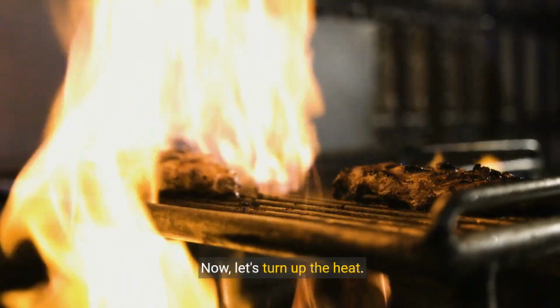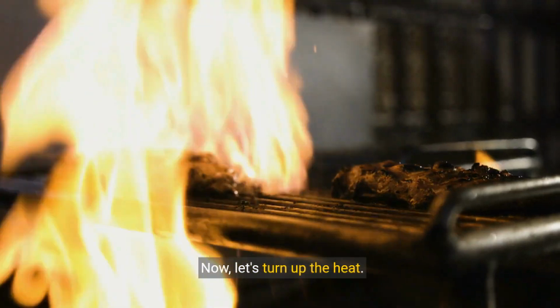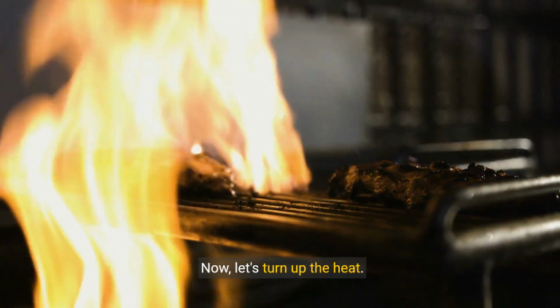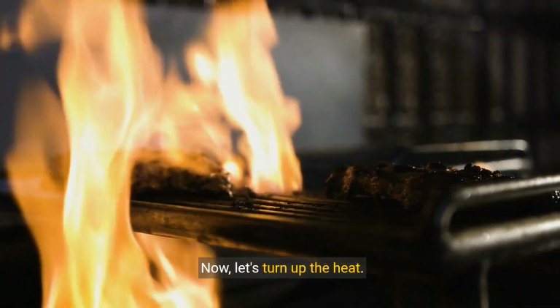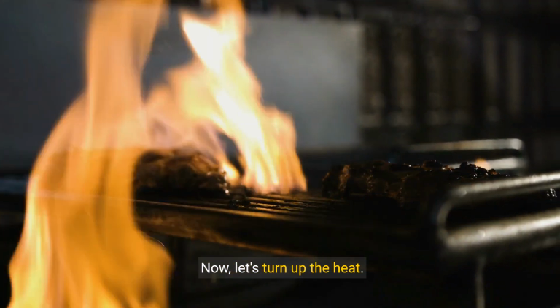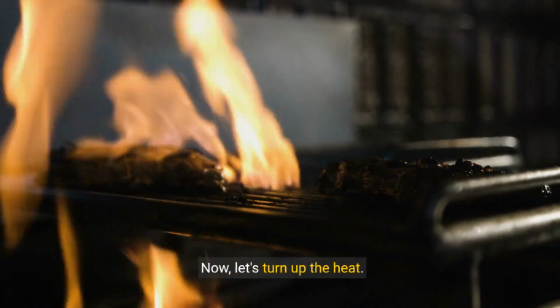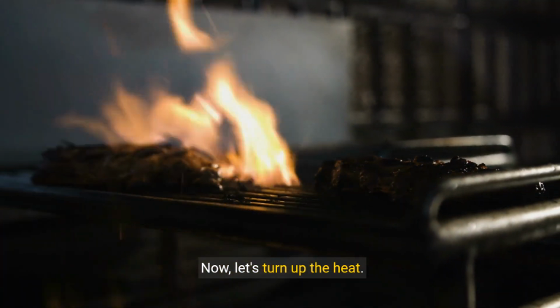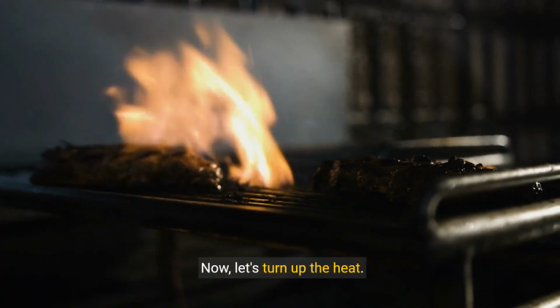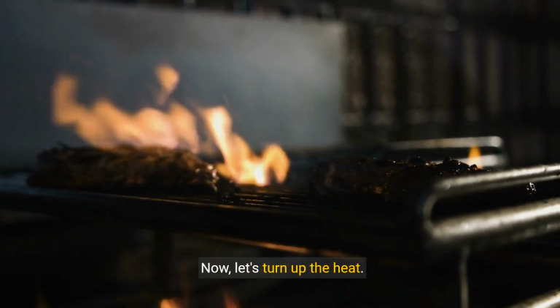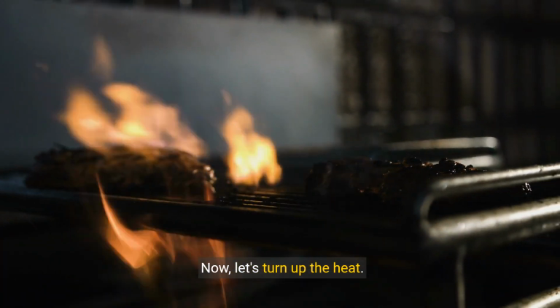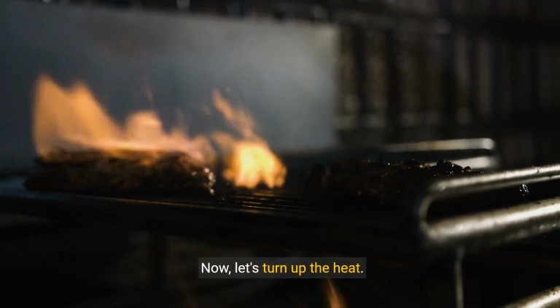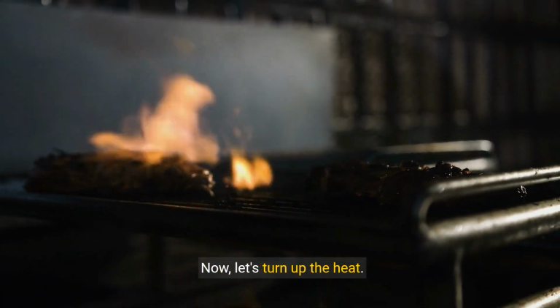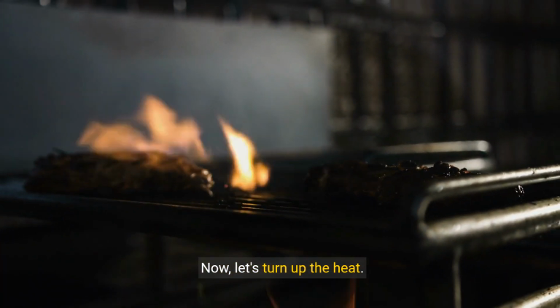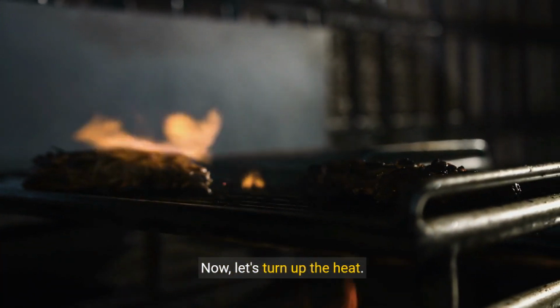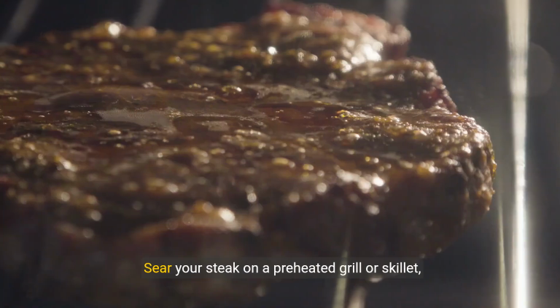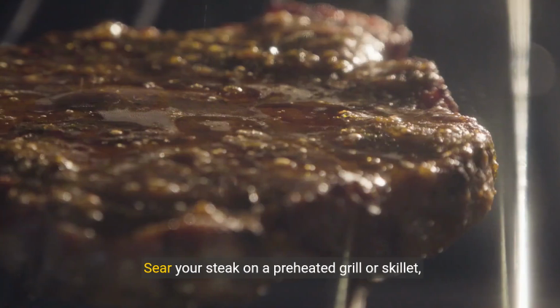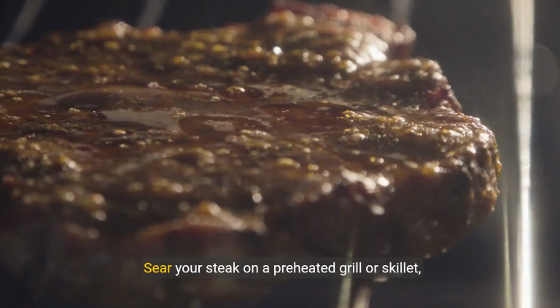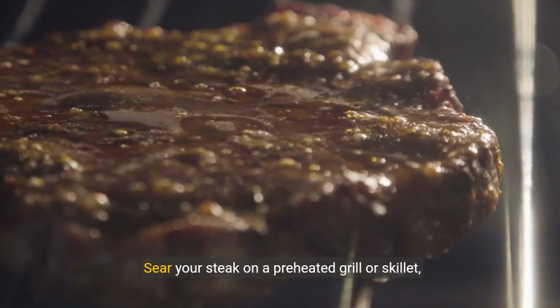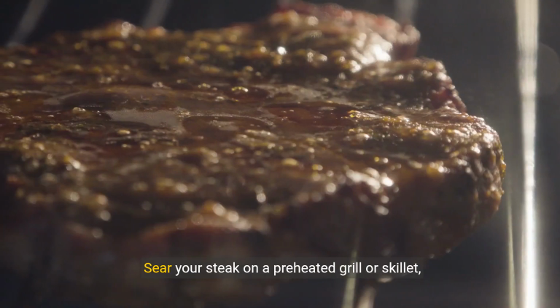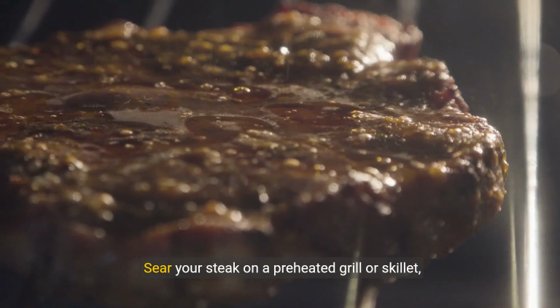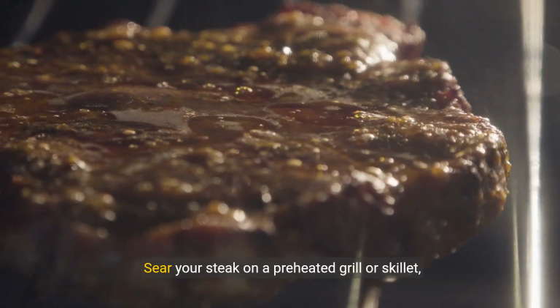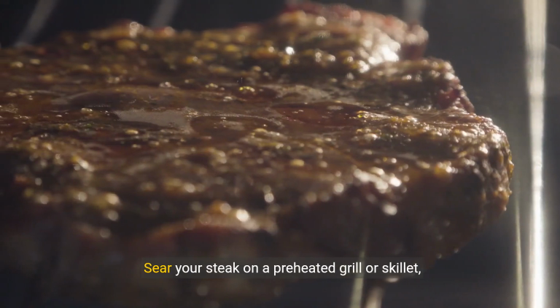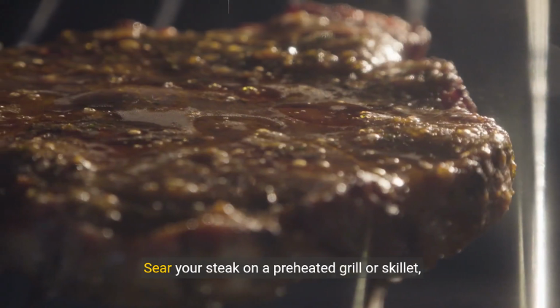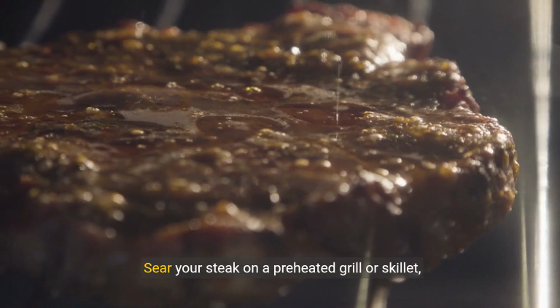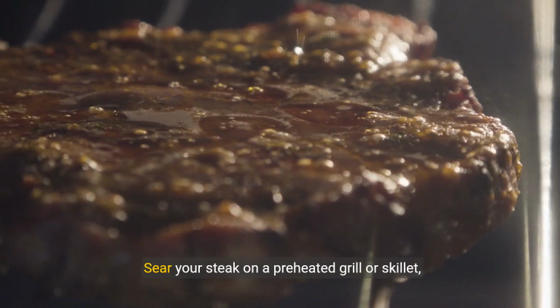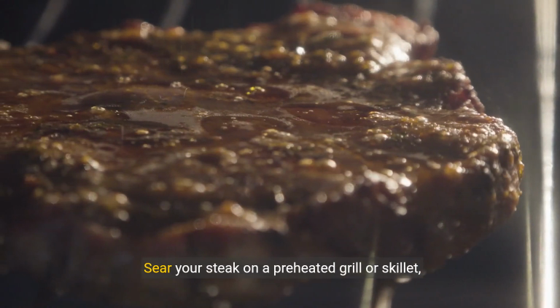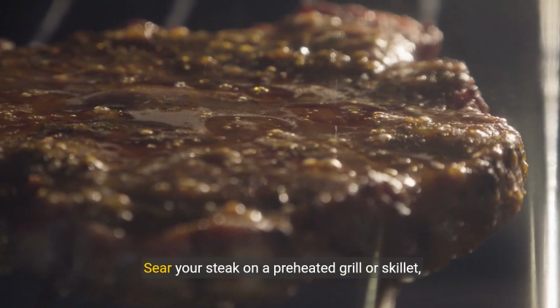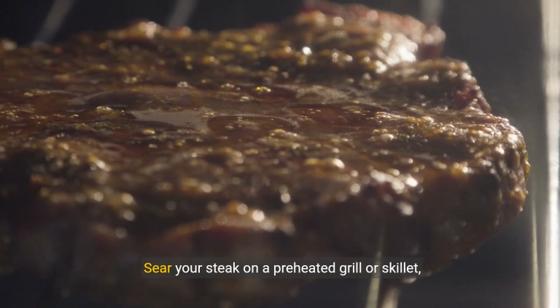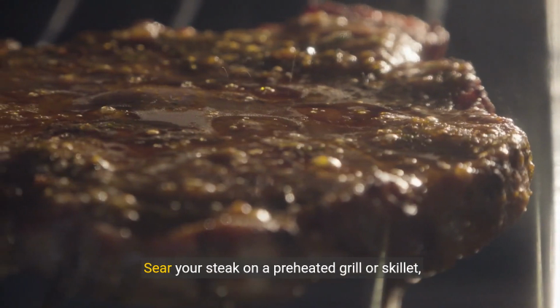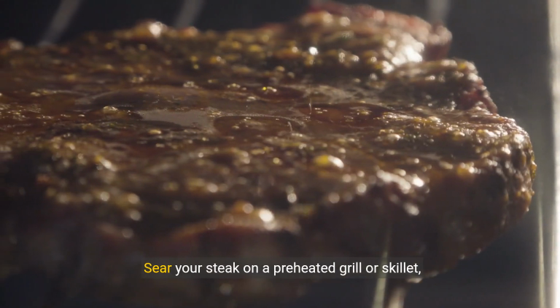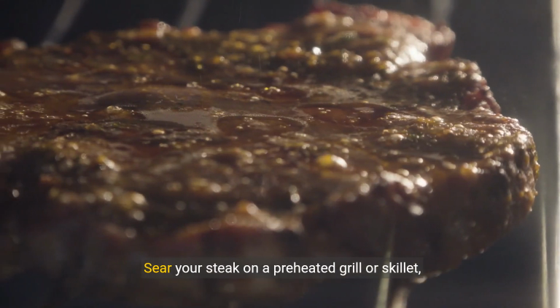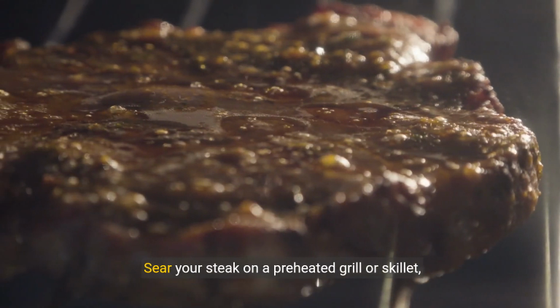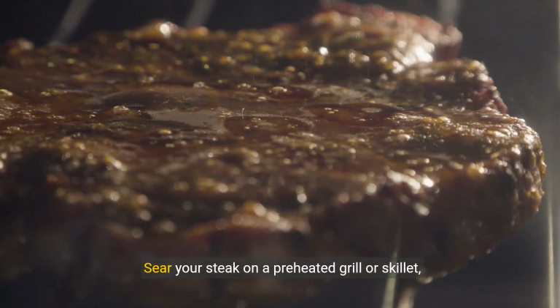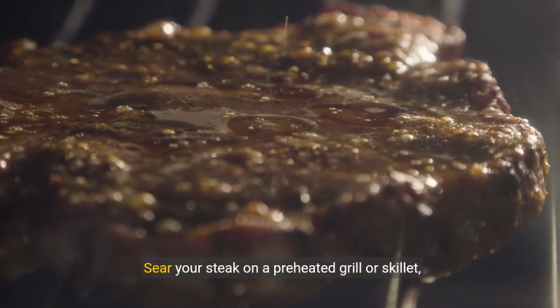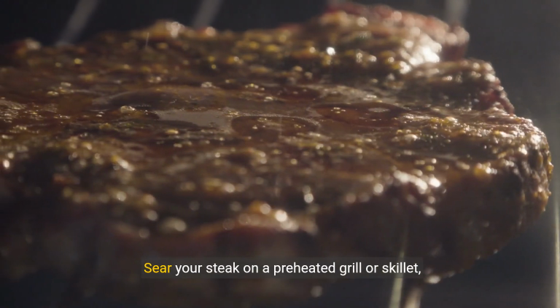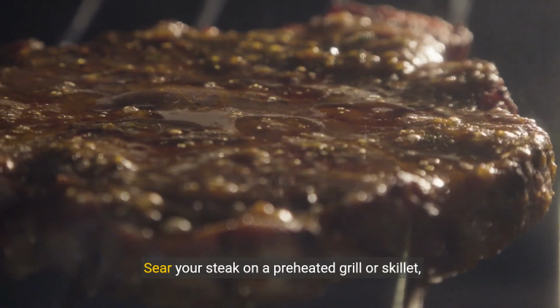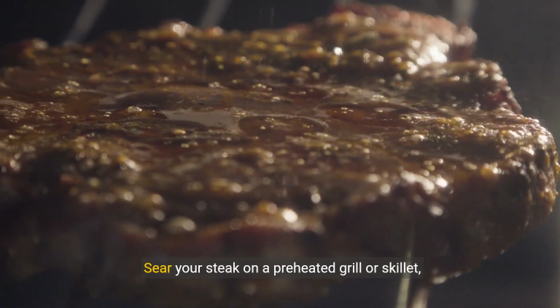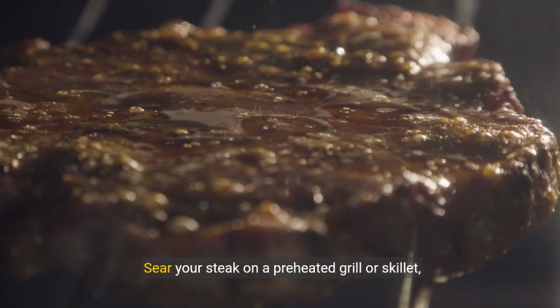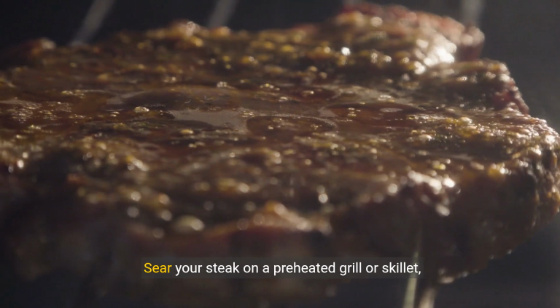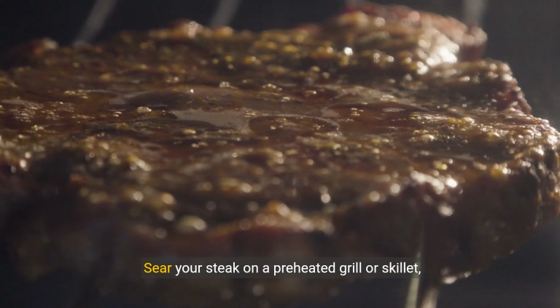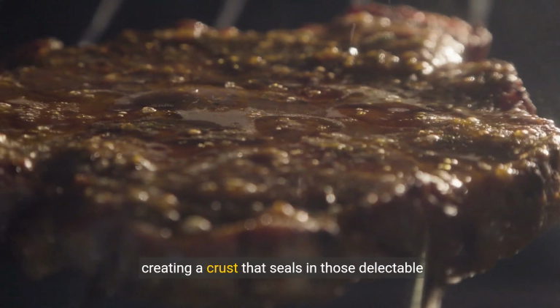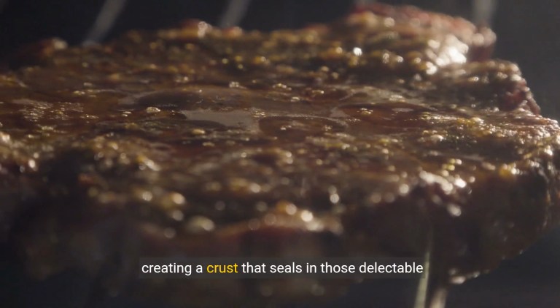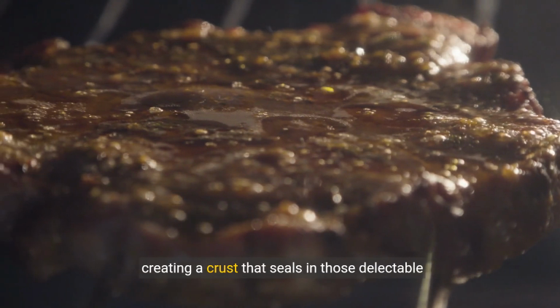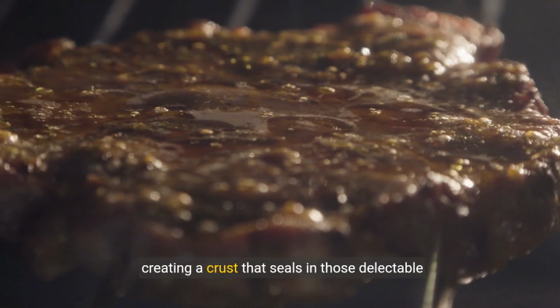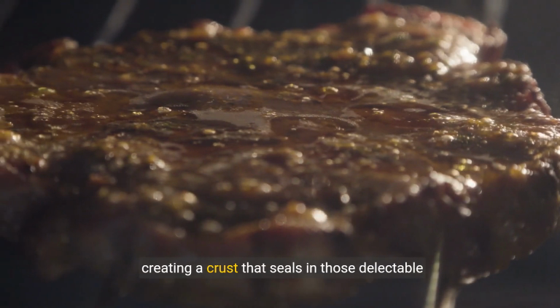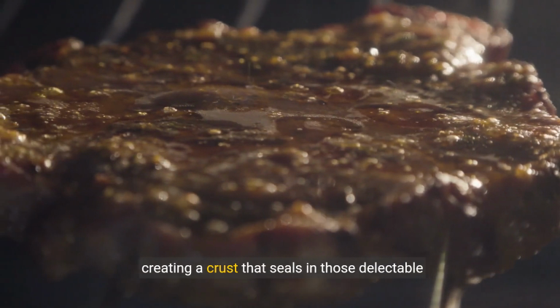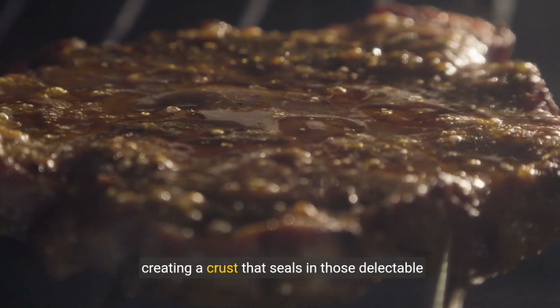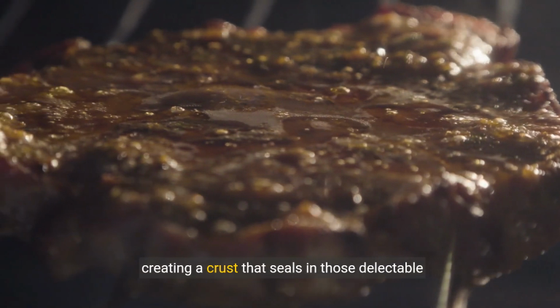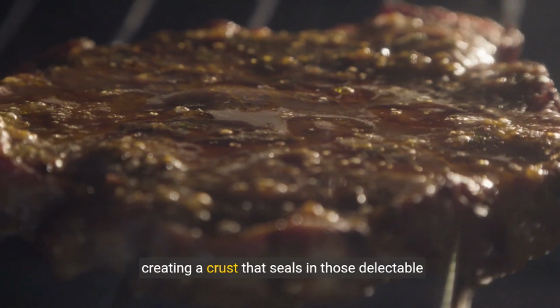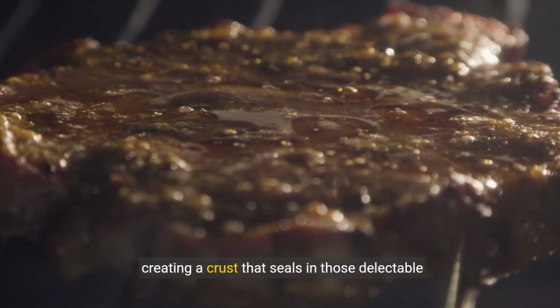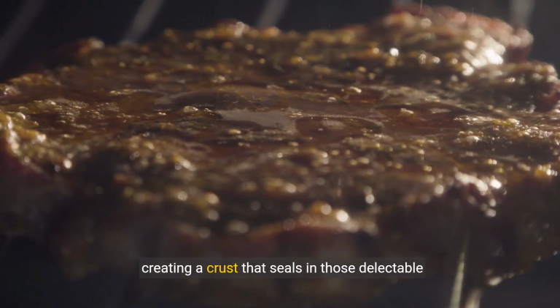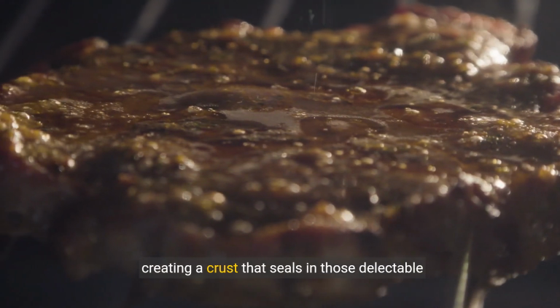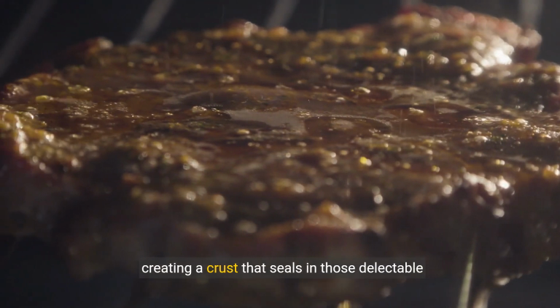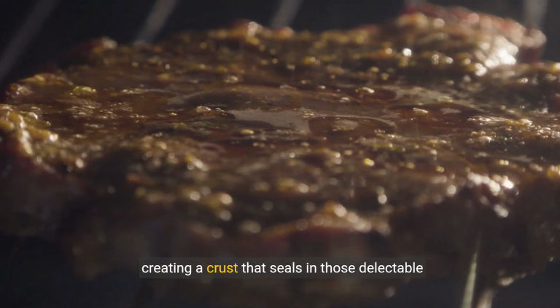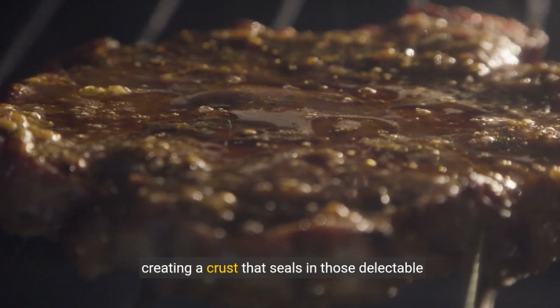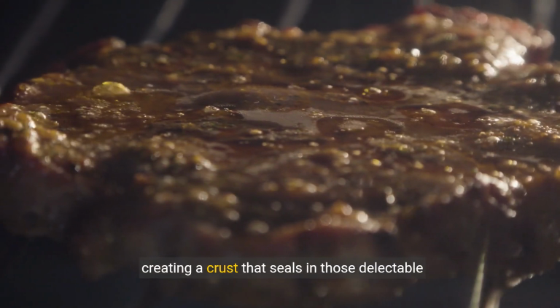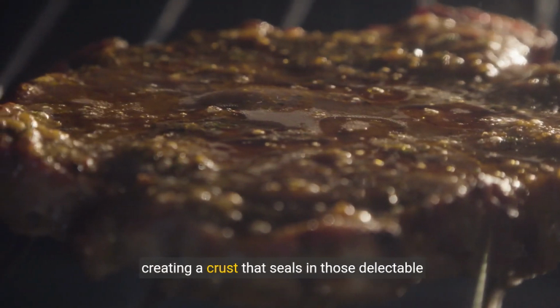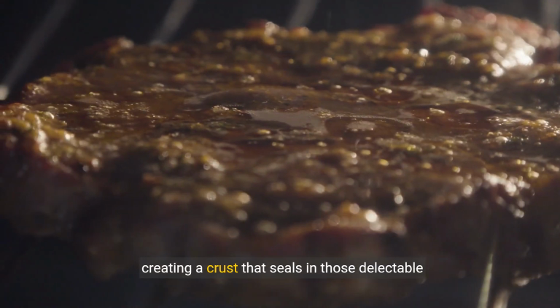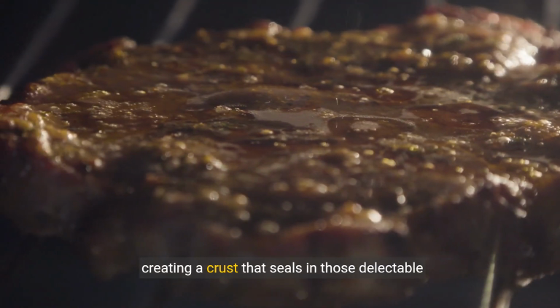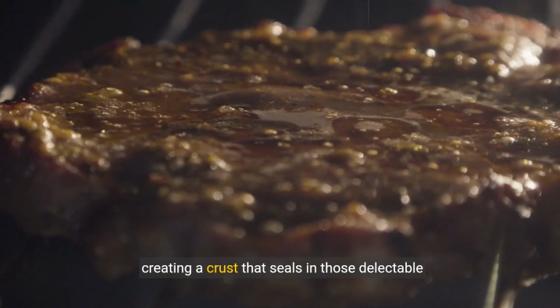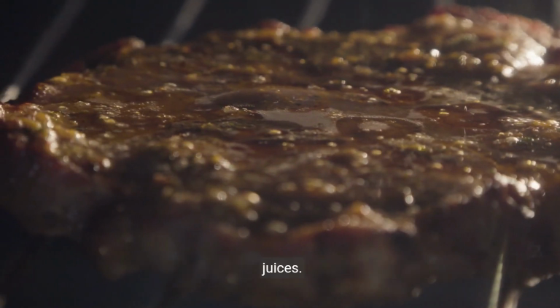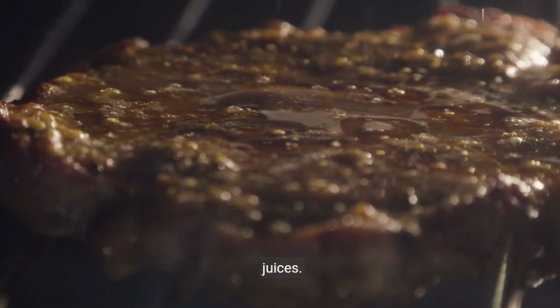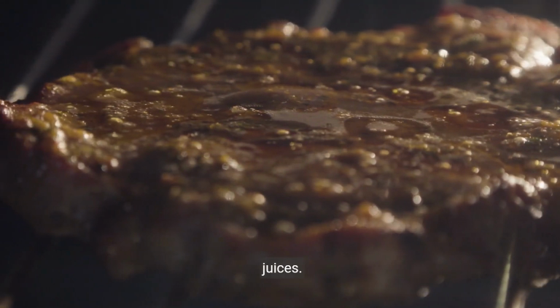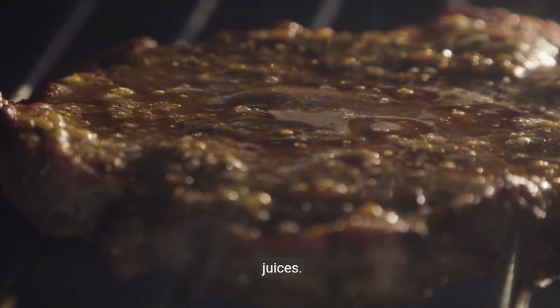Now let's turn up the heat. Sear your steak on a preheated grill or skillet, creating a crust that seals in those delectable juices.